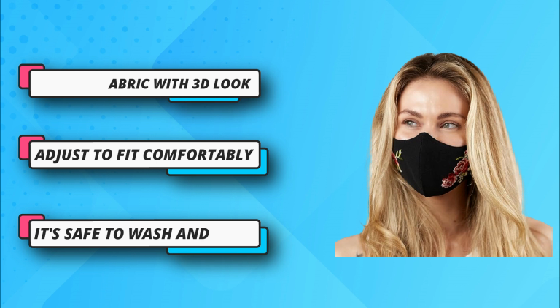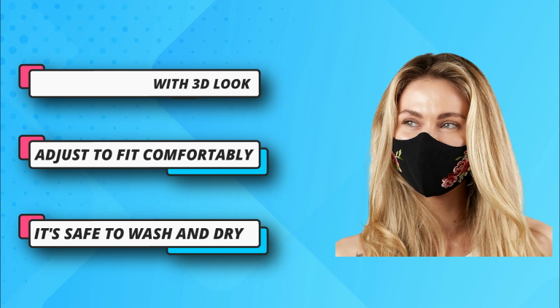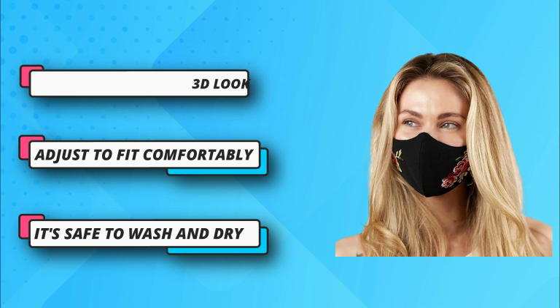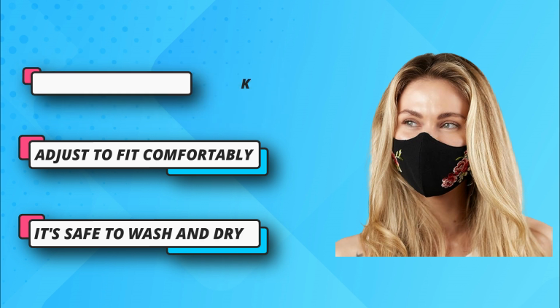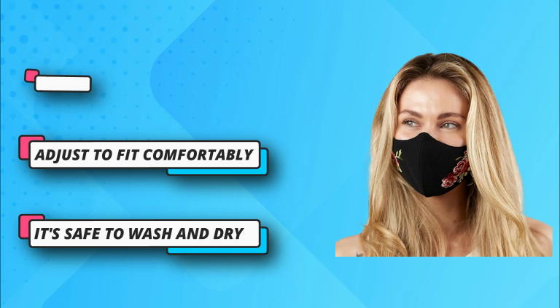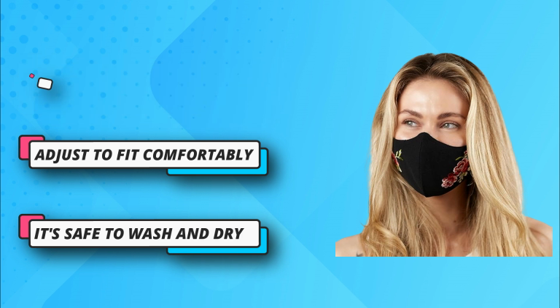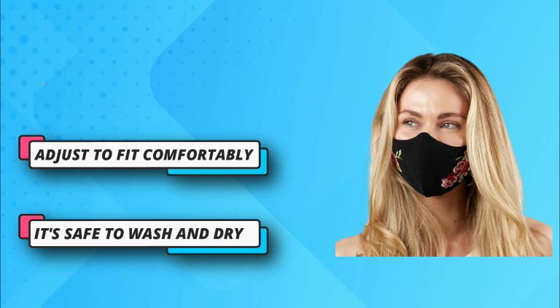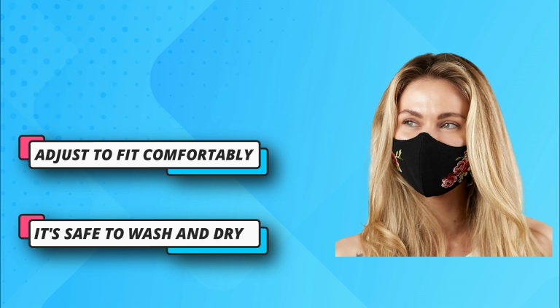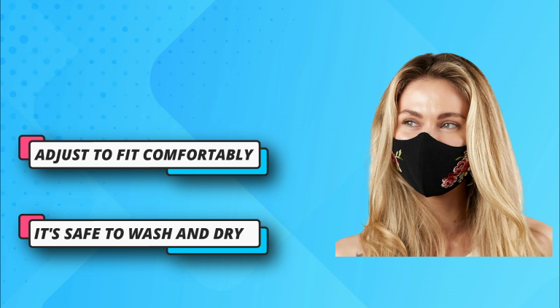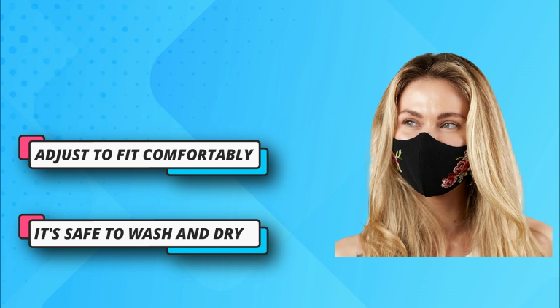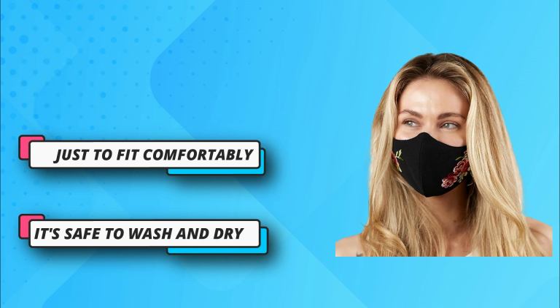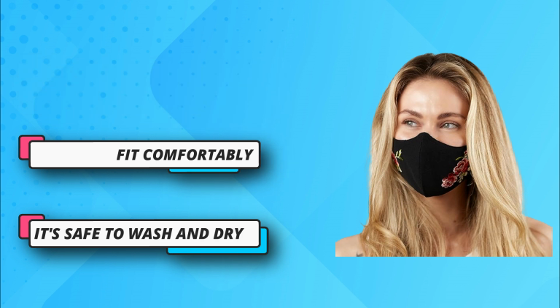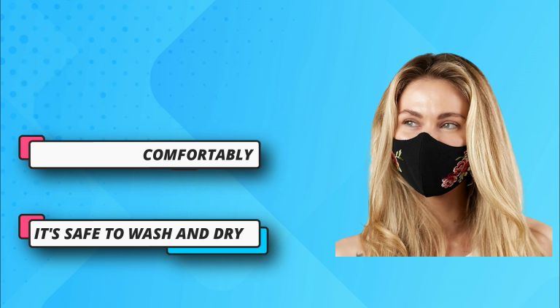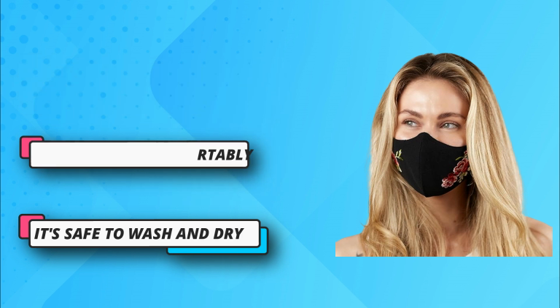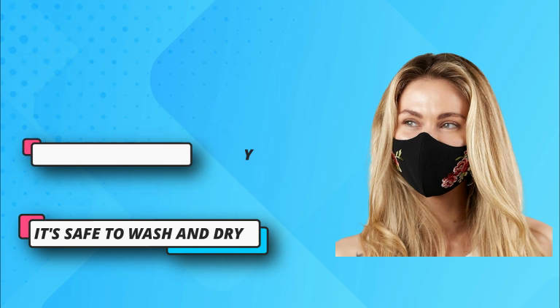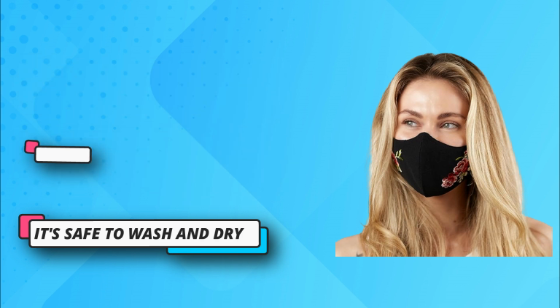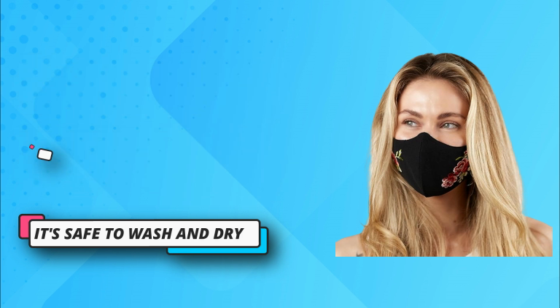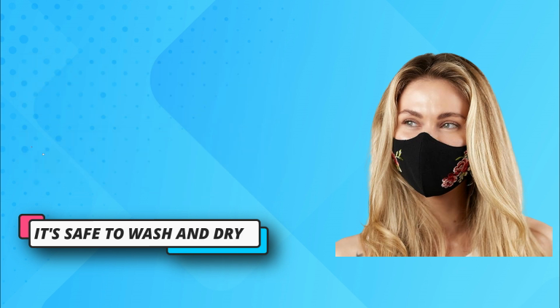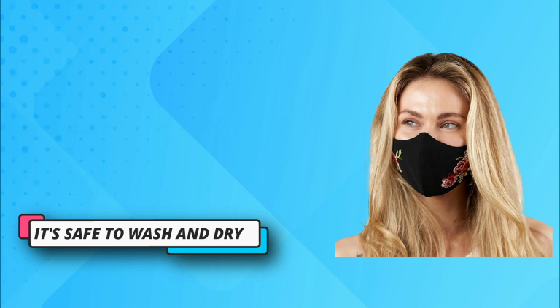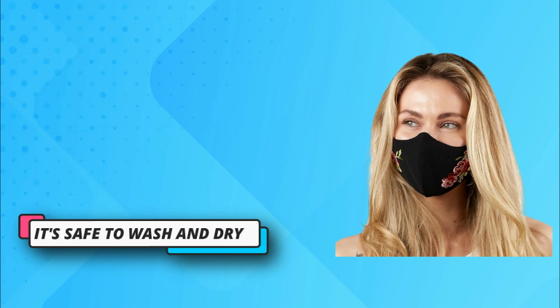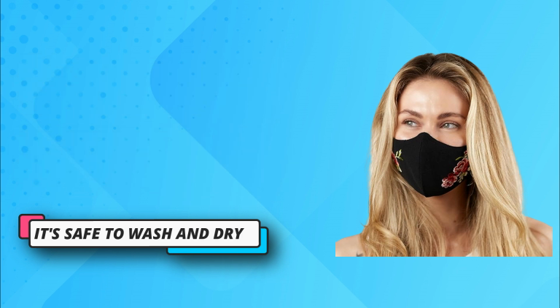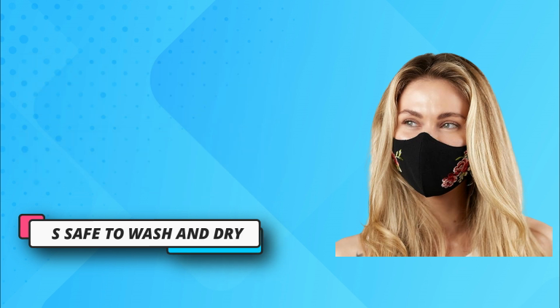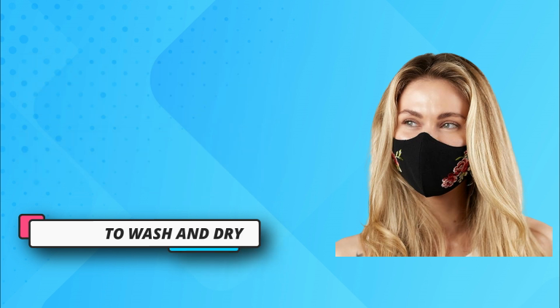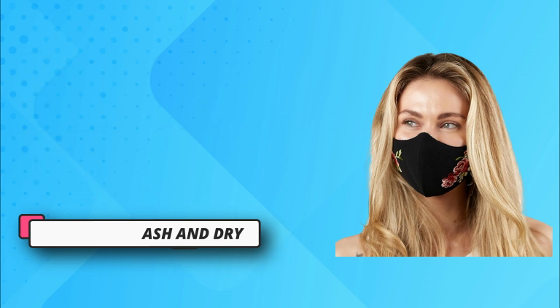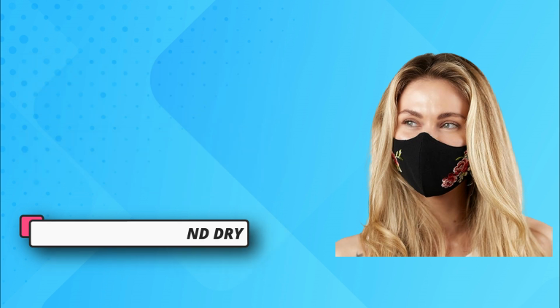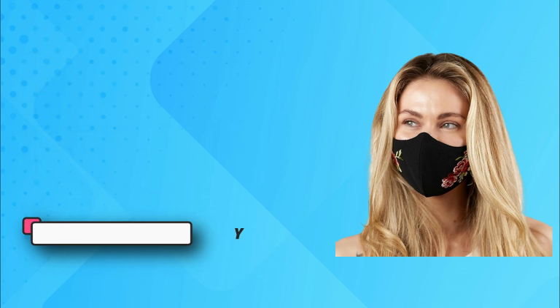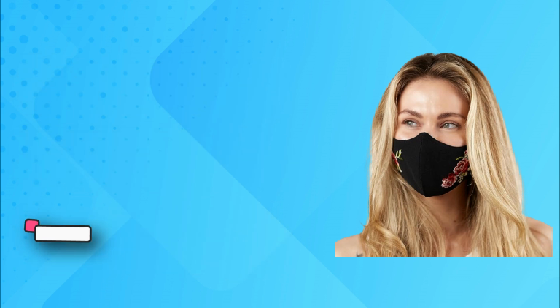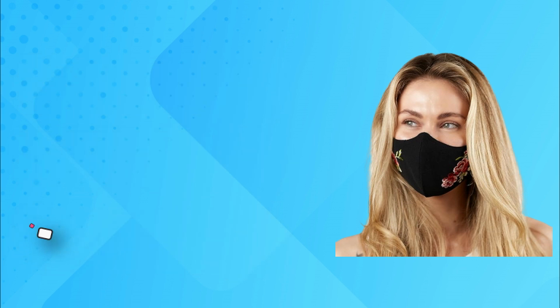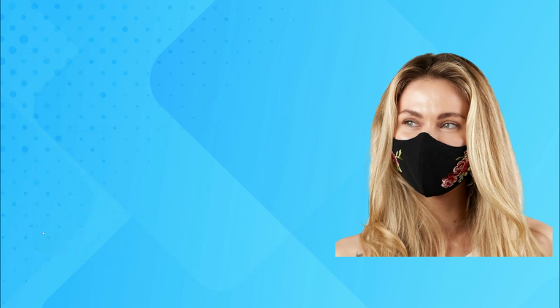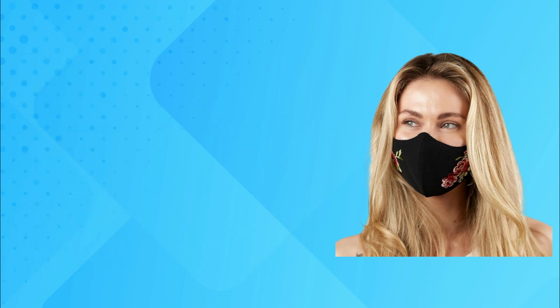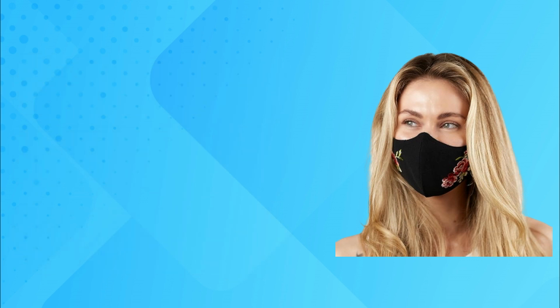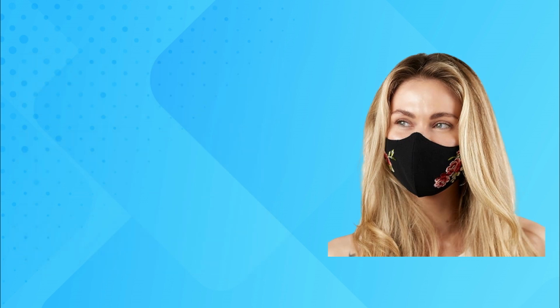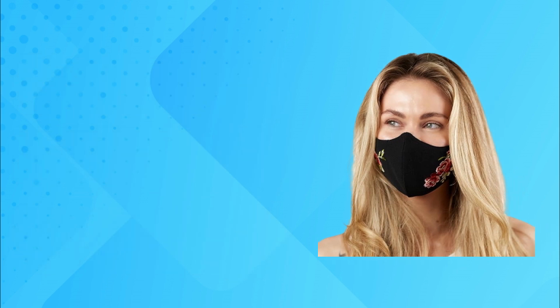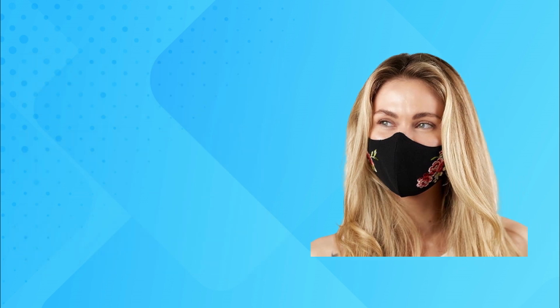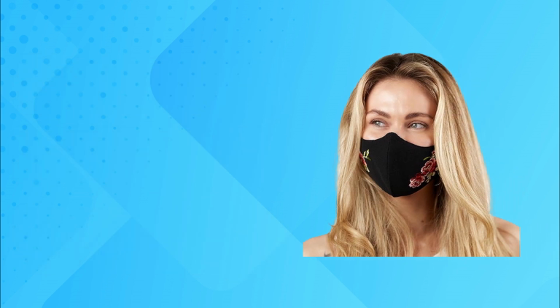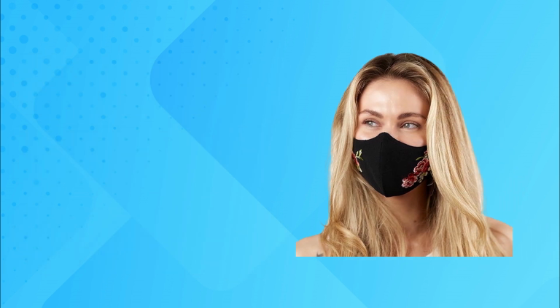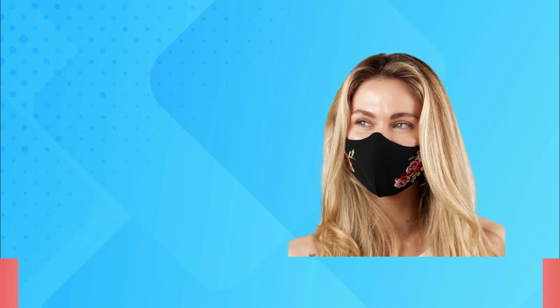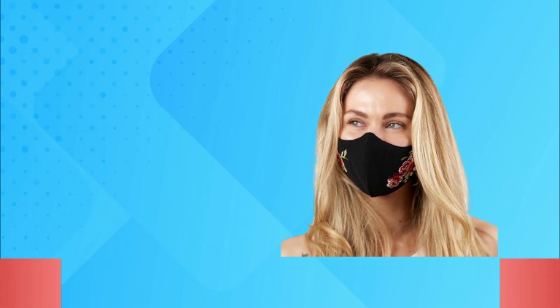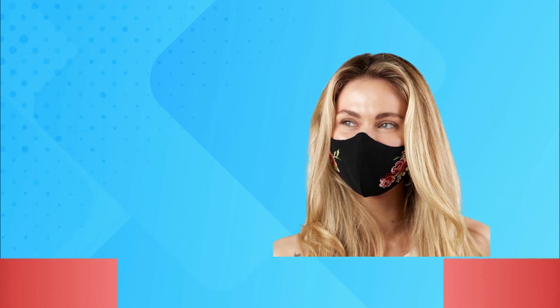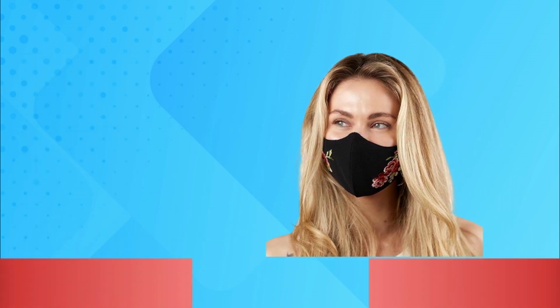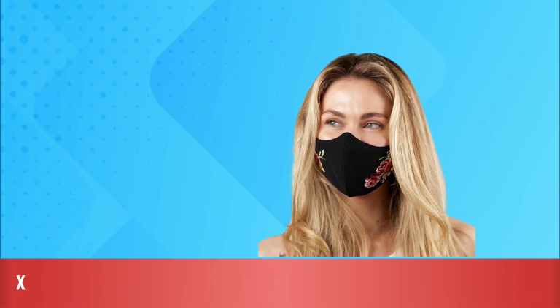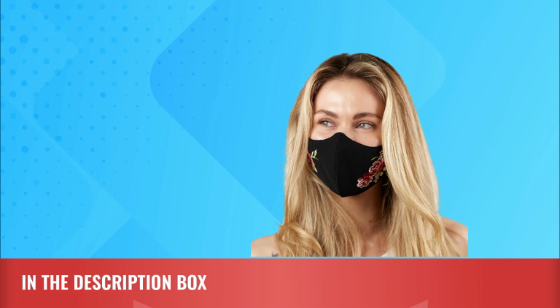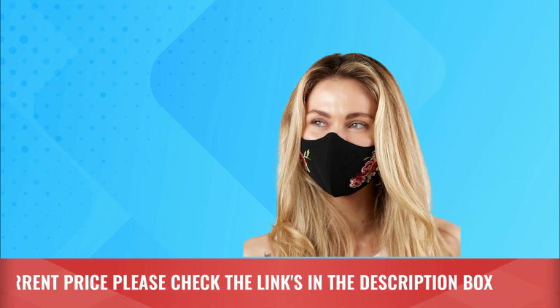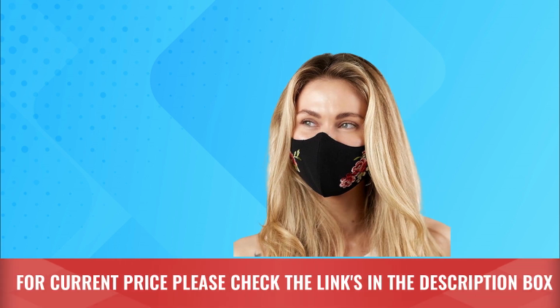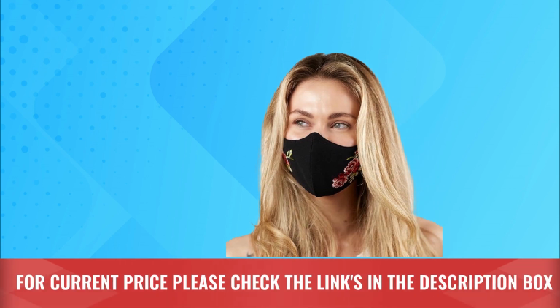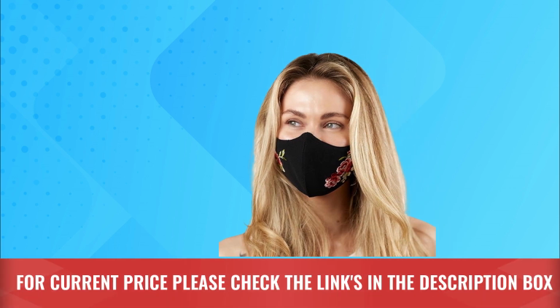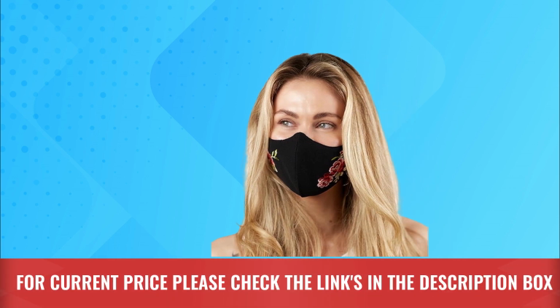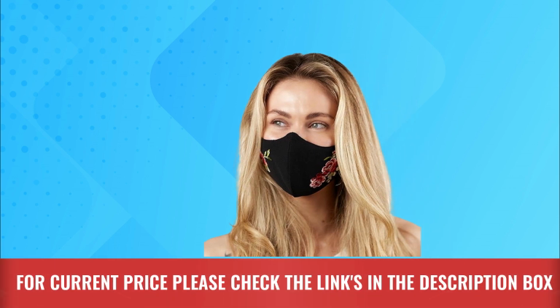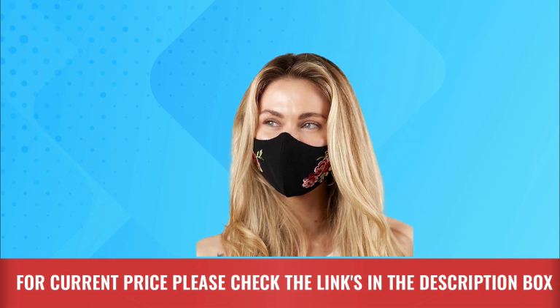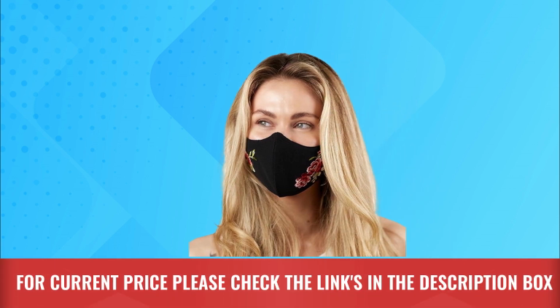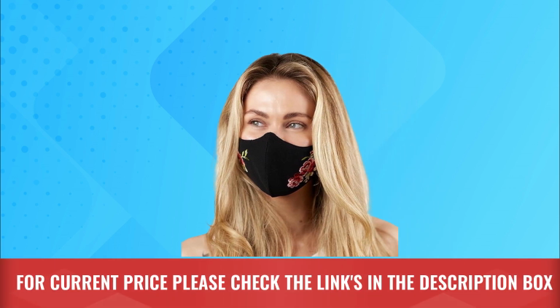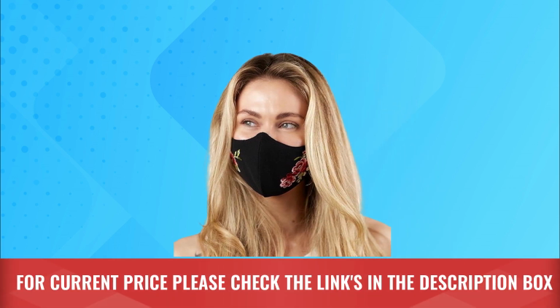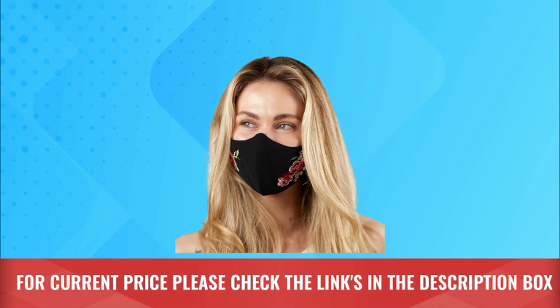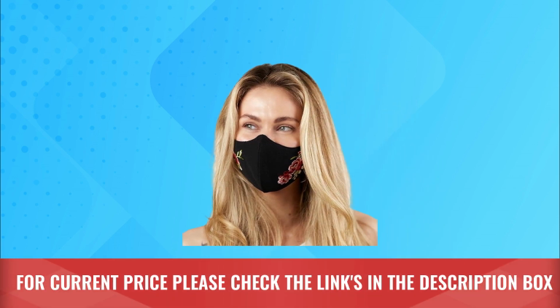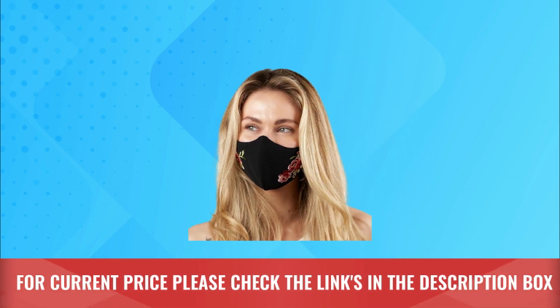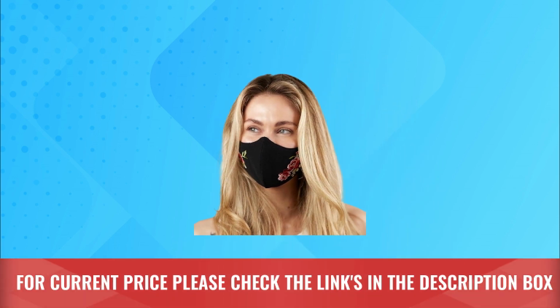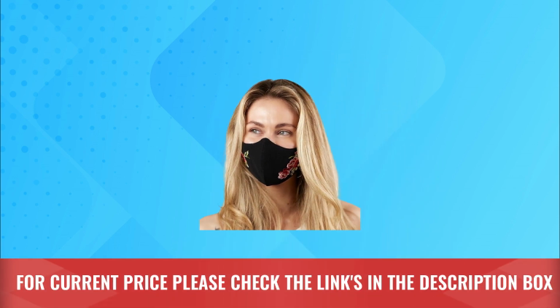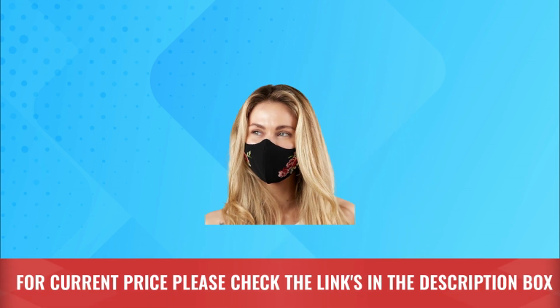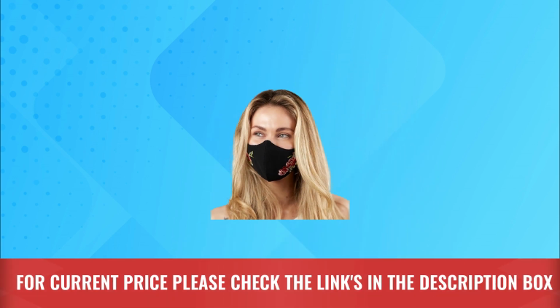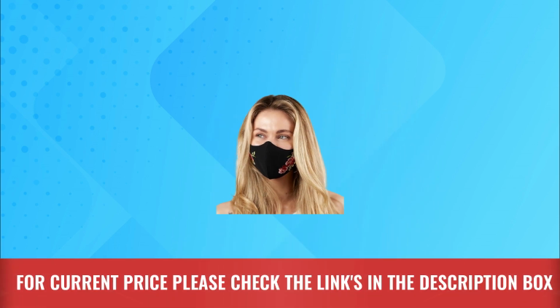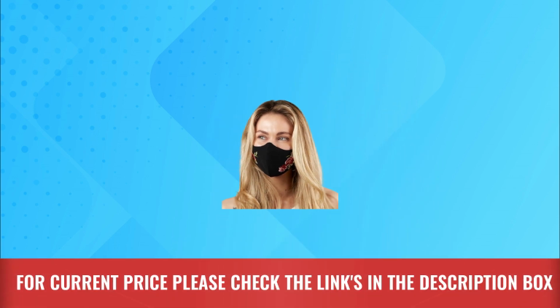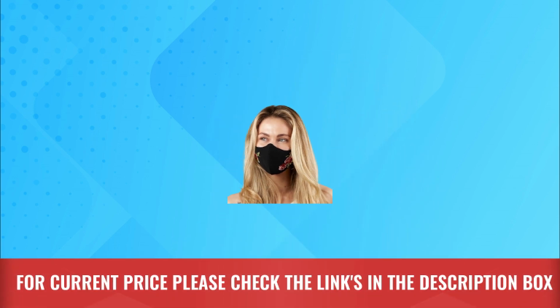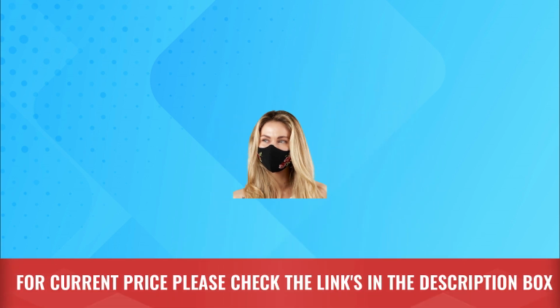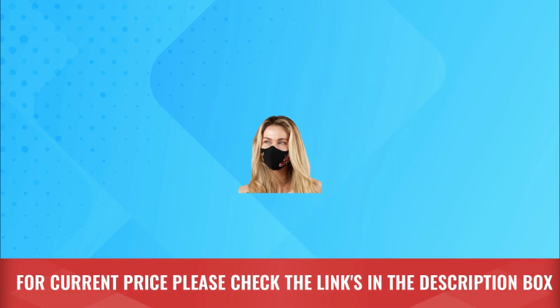Reusable and washable. Made with cotton so it's safe to wash and dry. For current price please check the links in the description box.